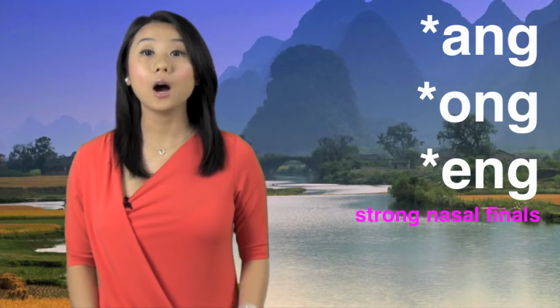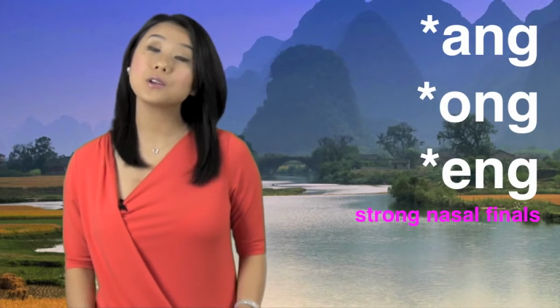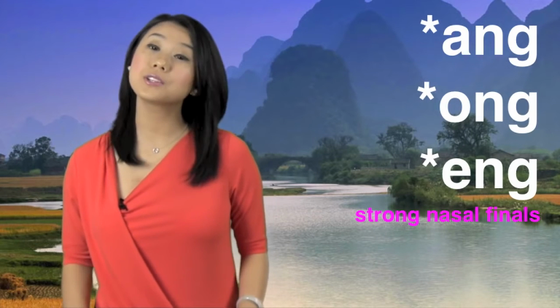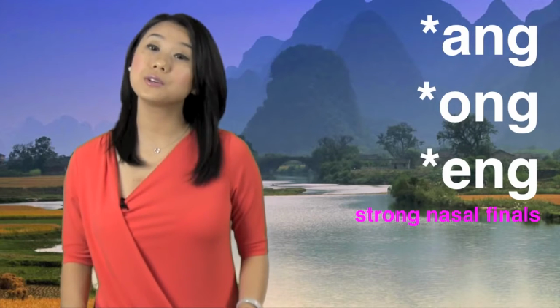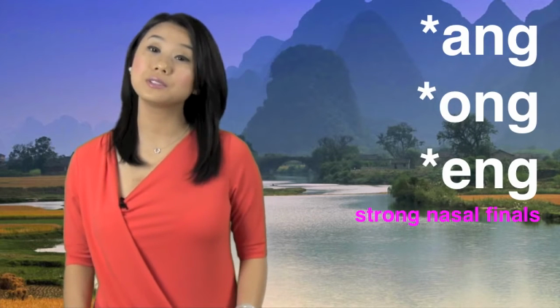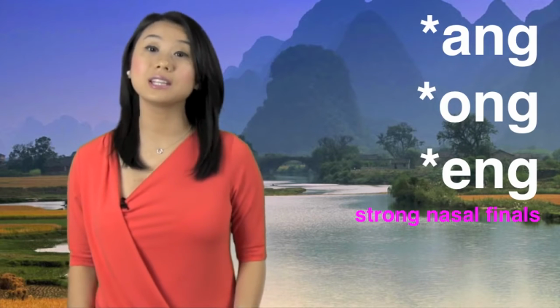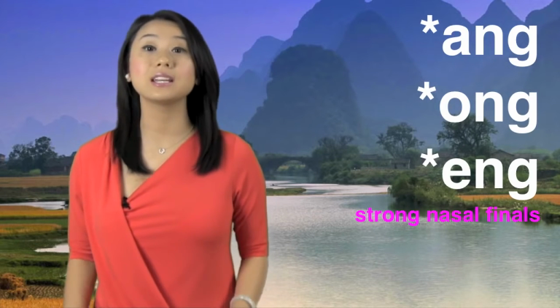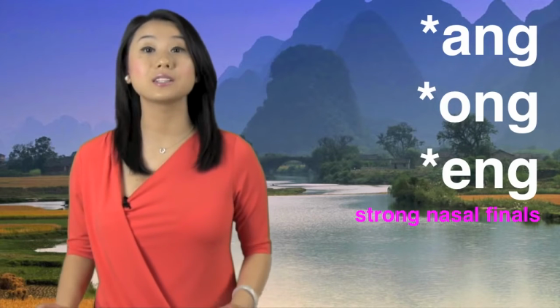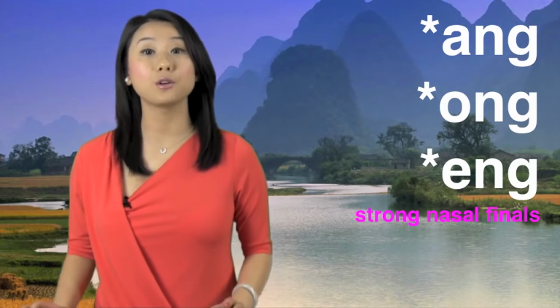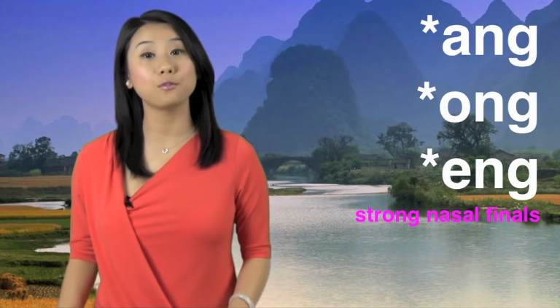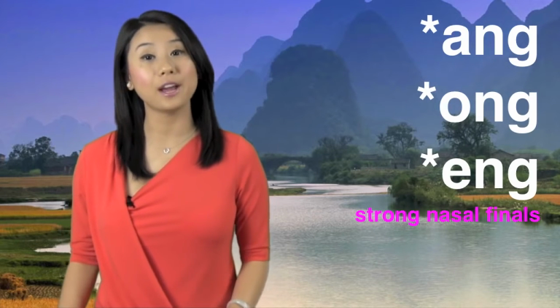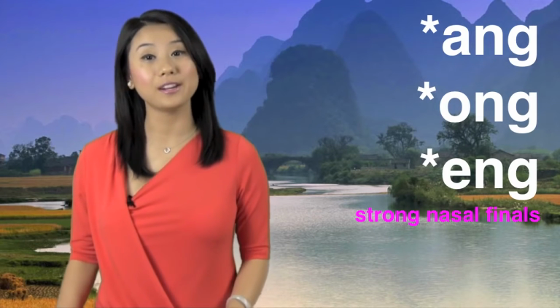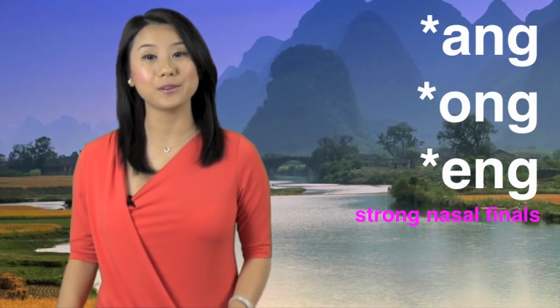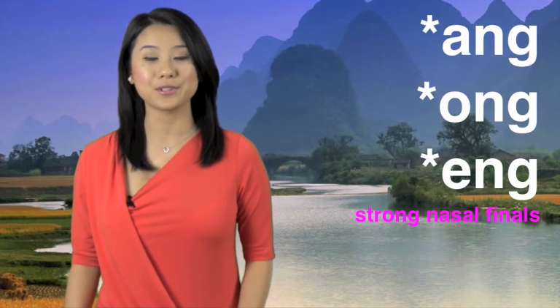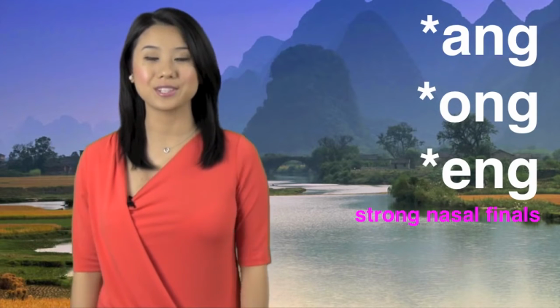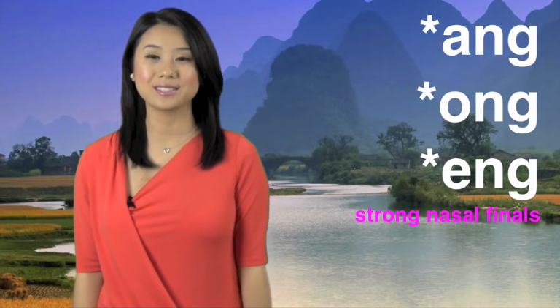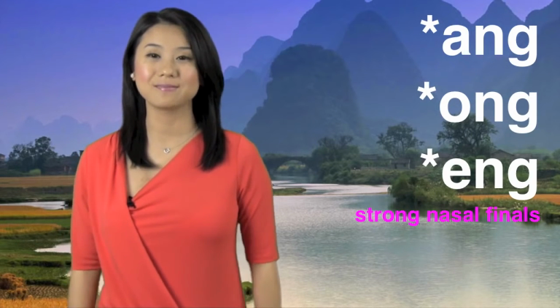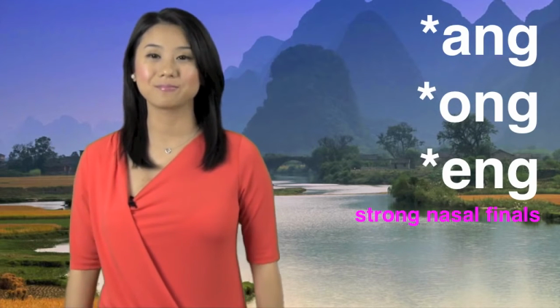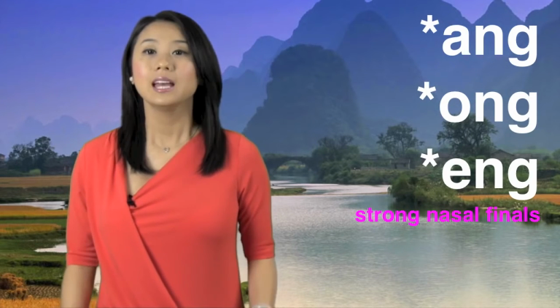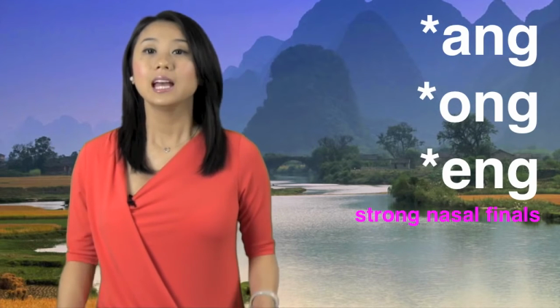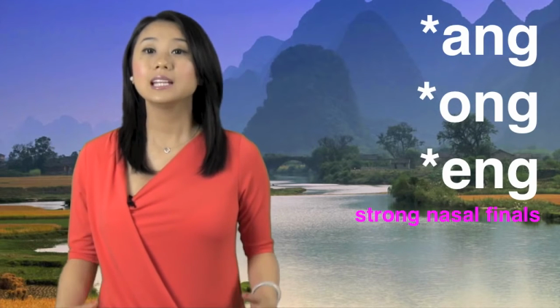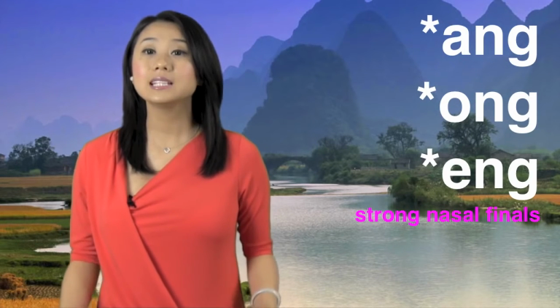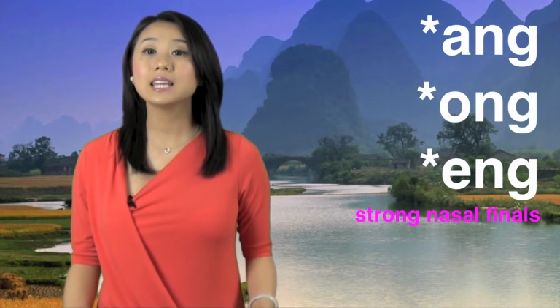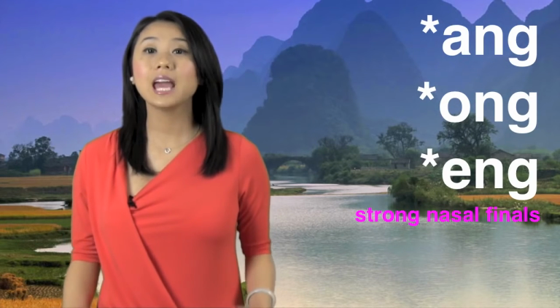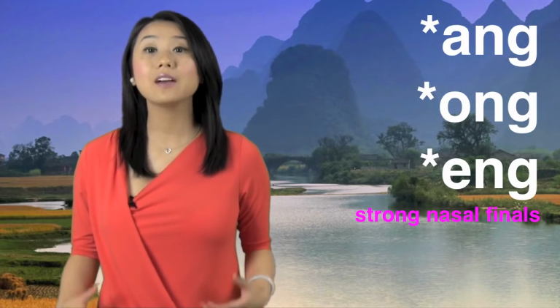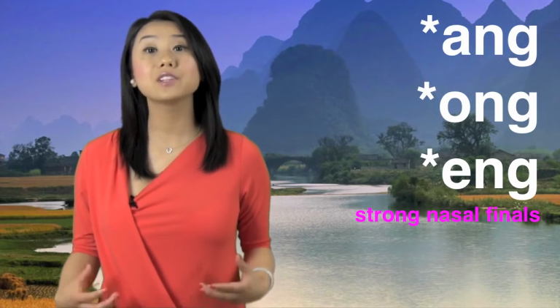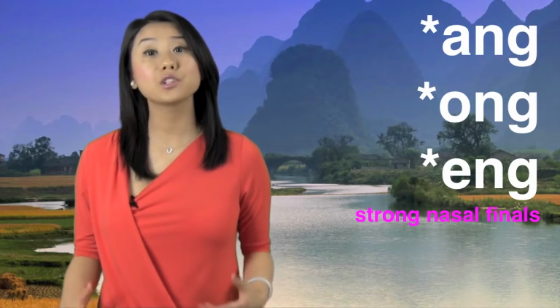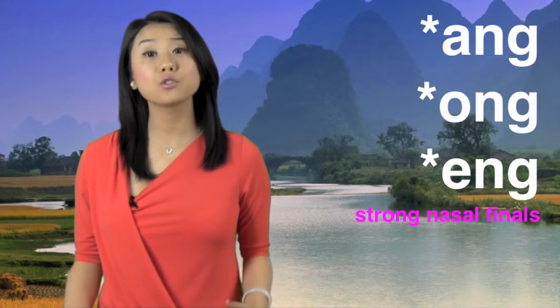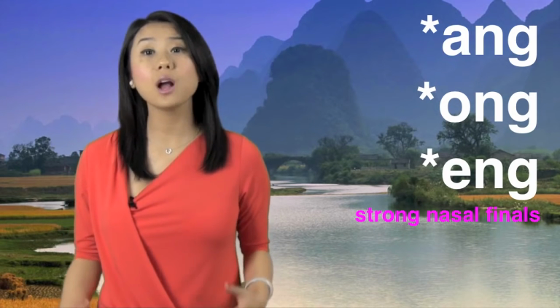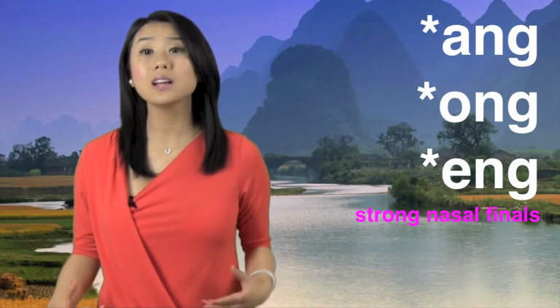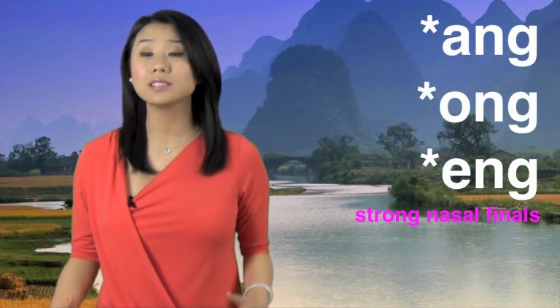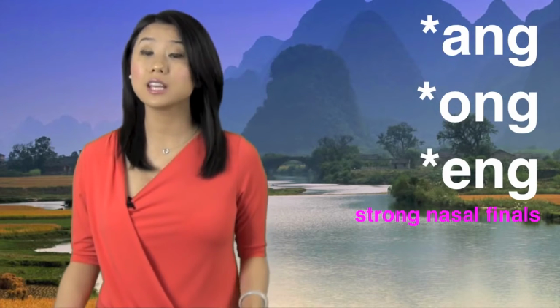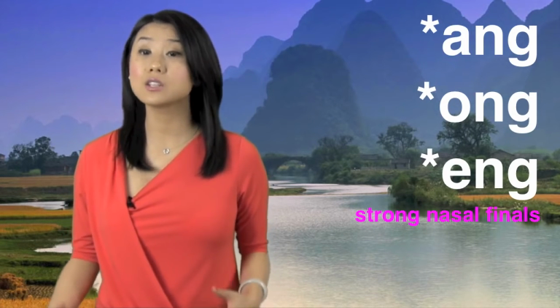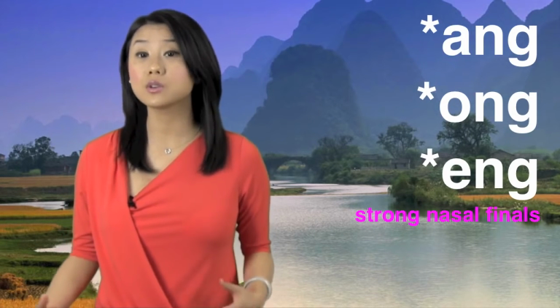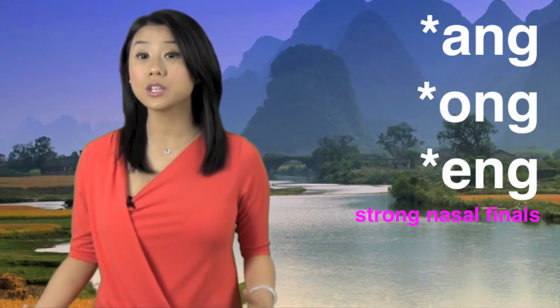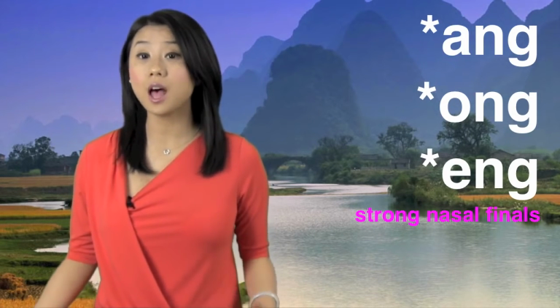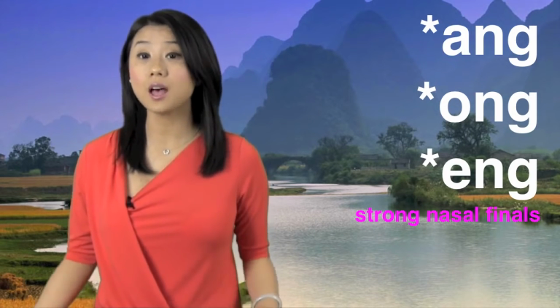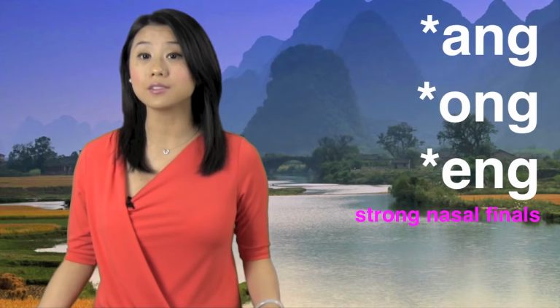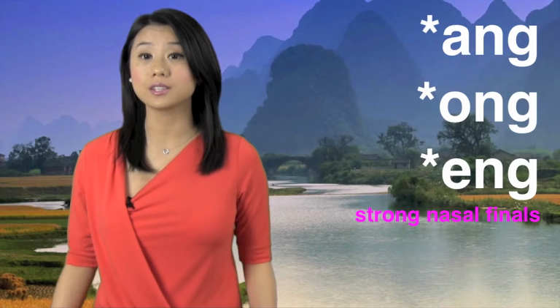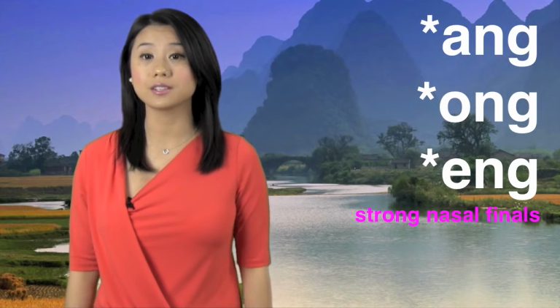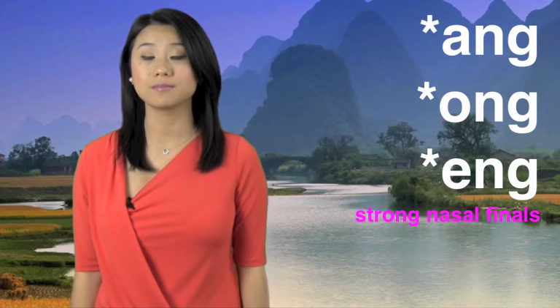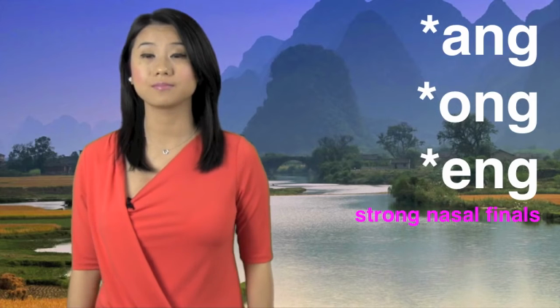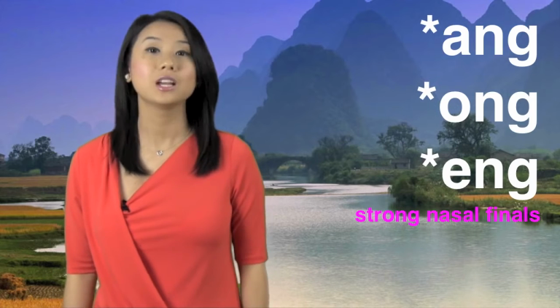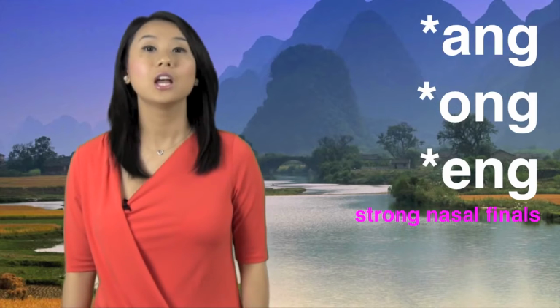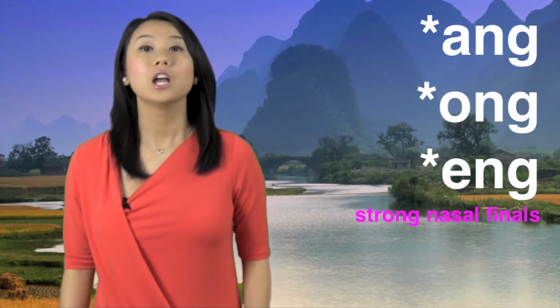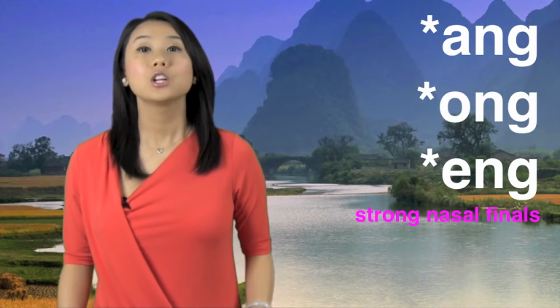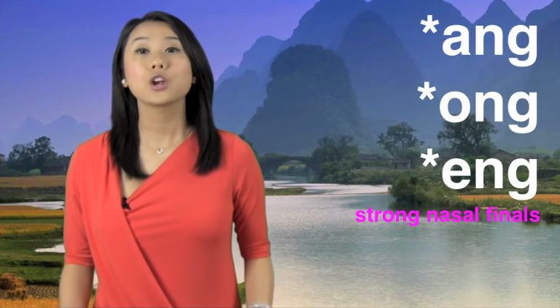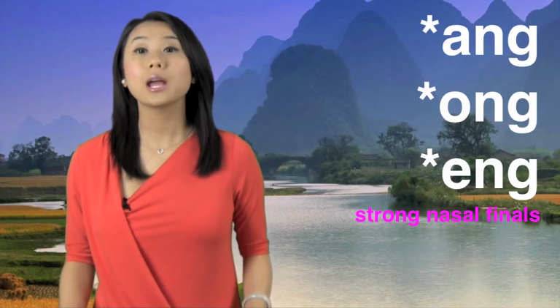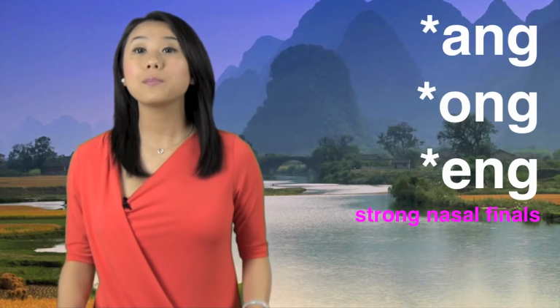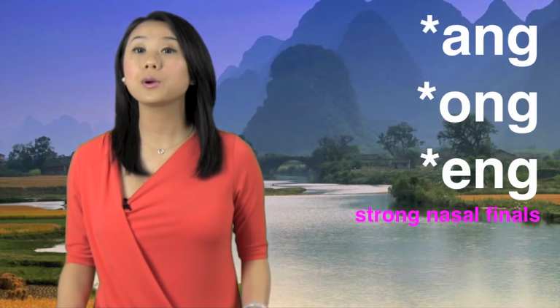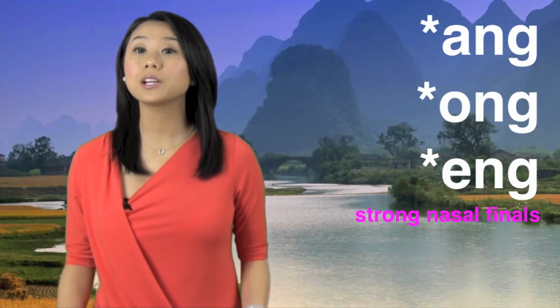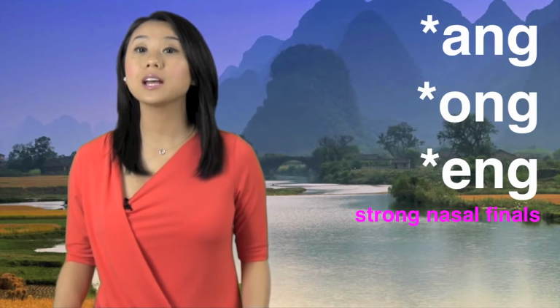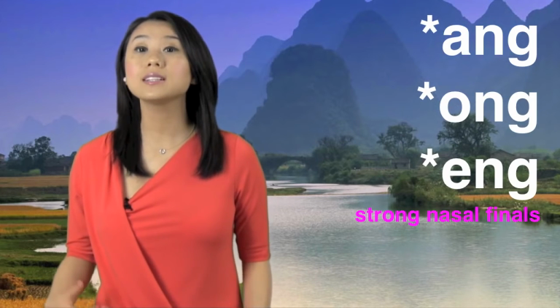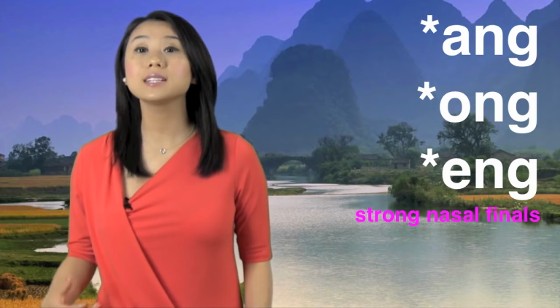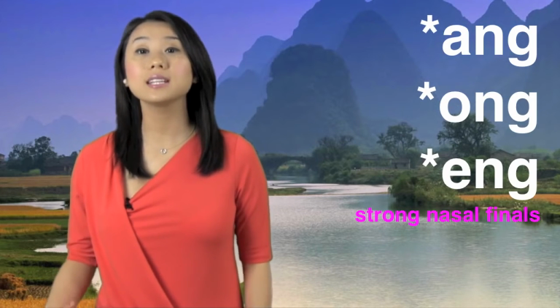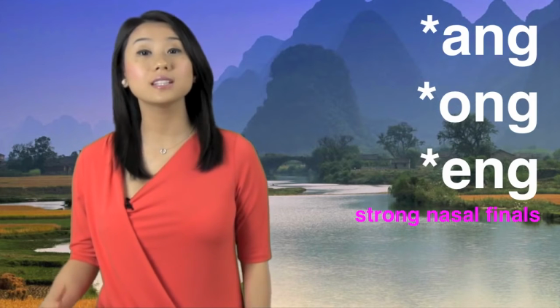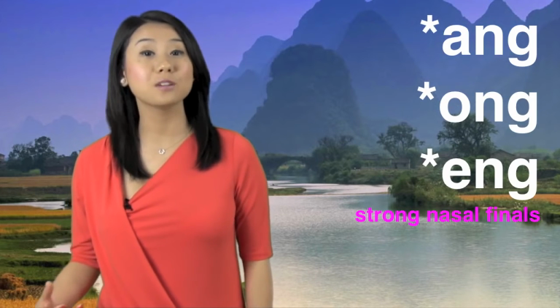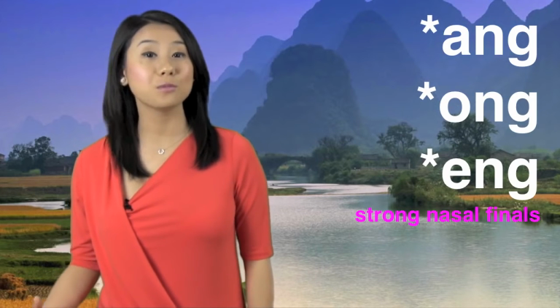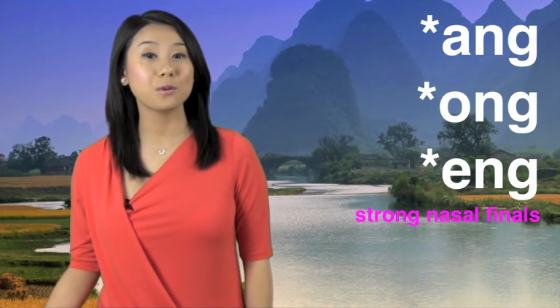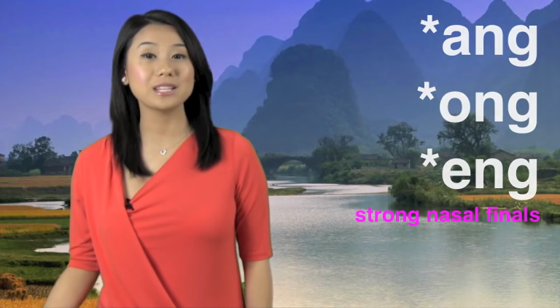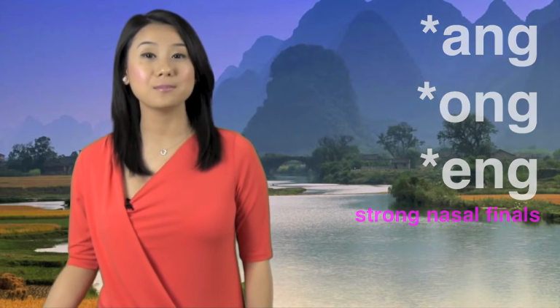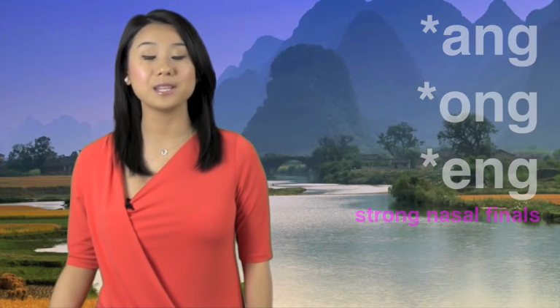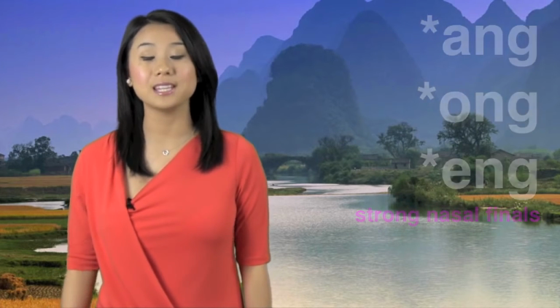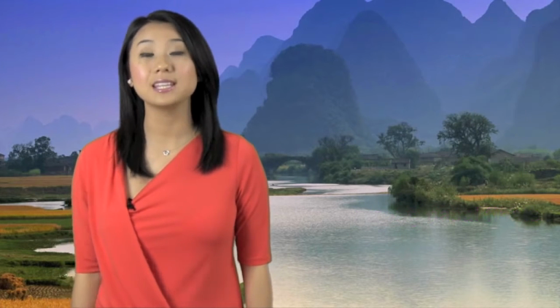N are also nasal finals and they have strong nasal sounds. Try pronouncing them with me.